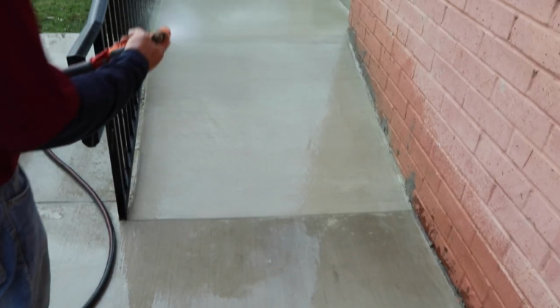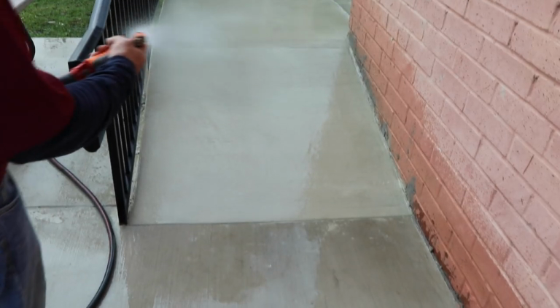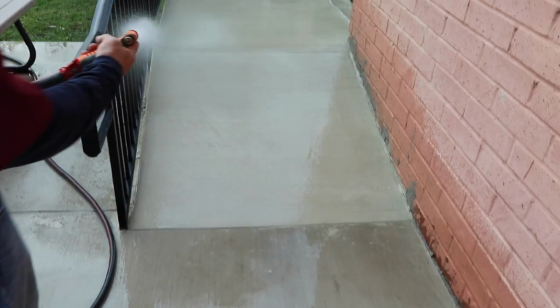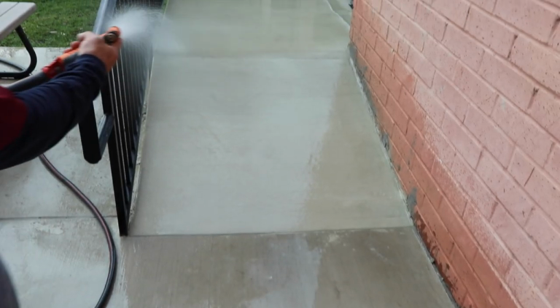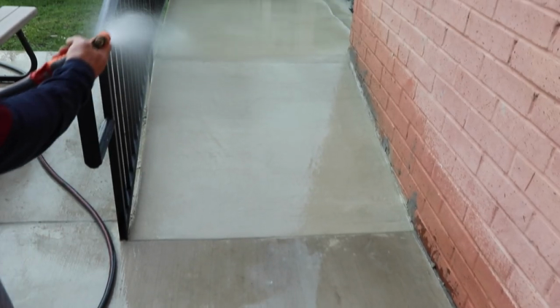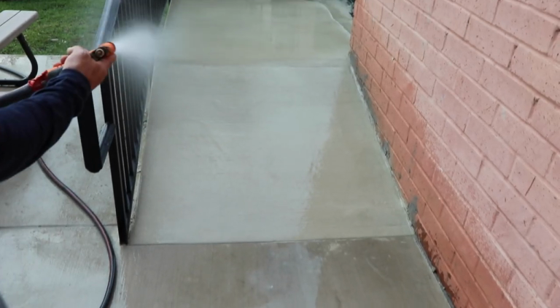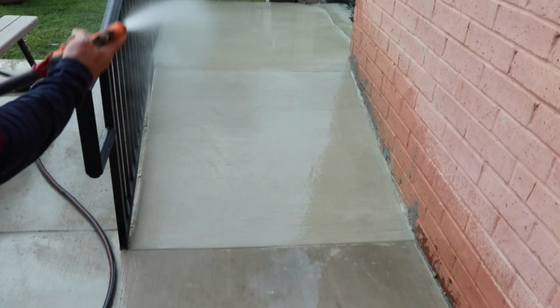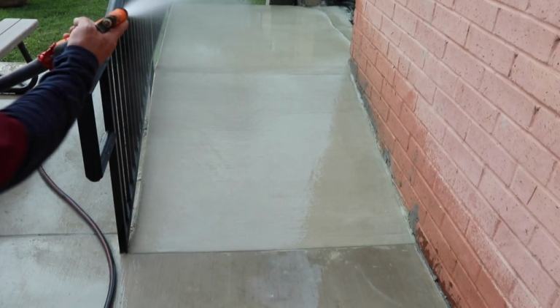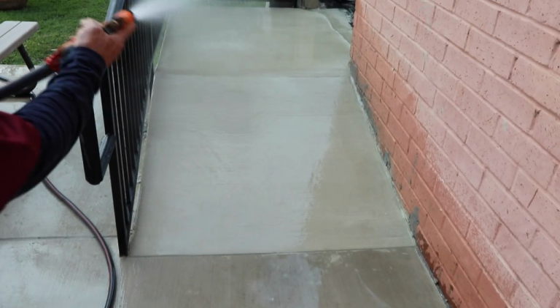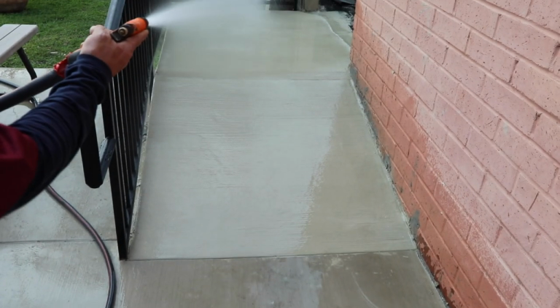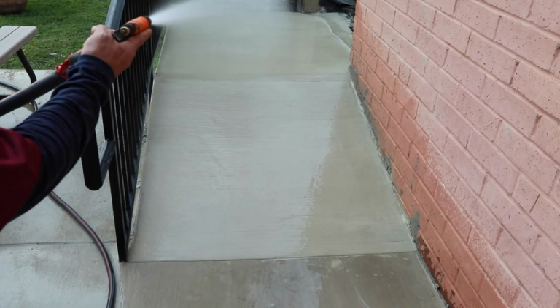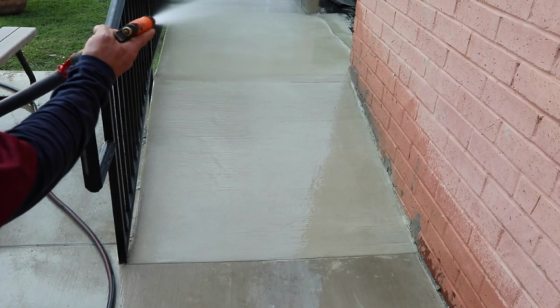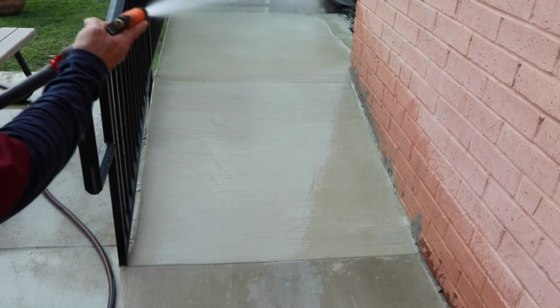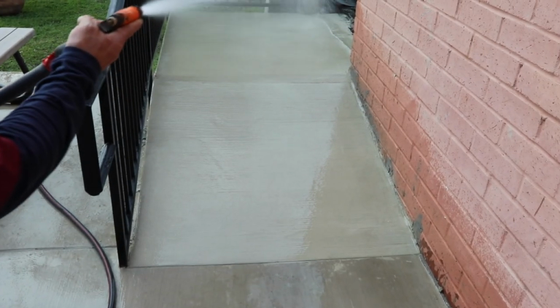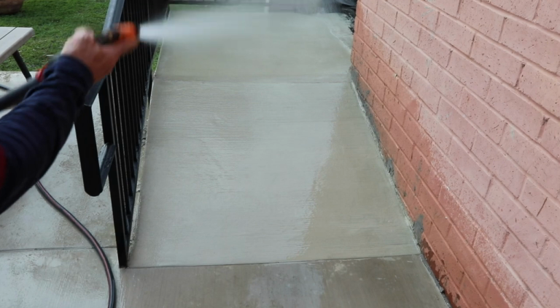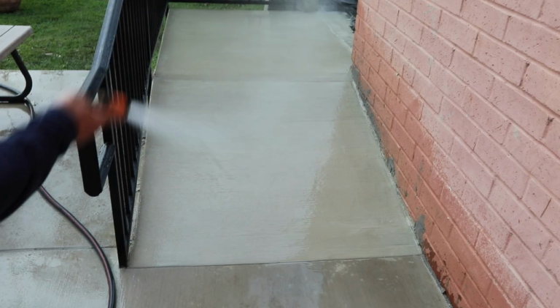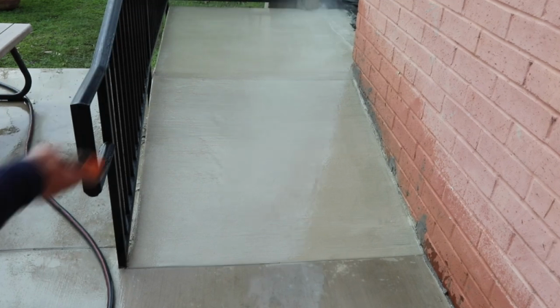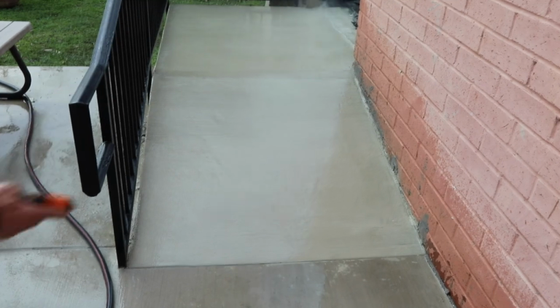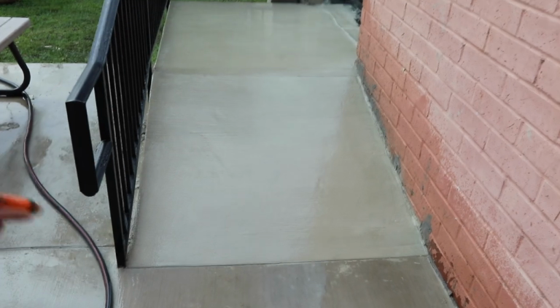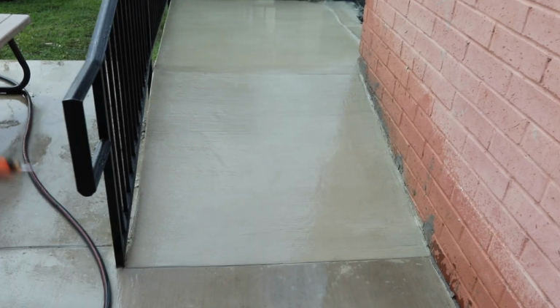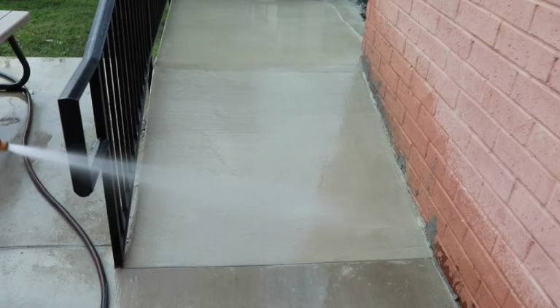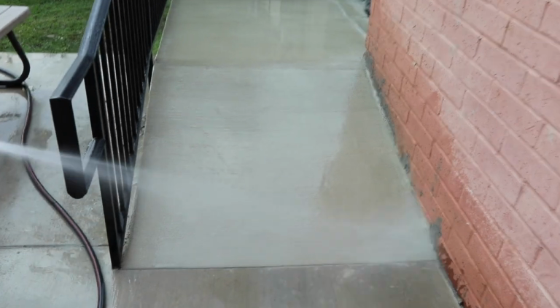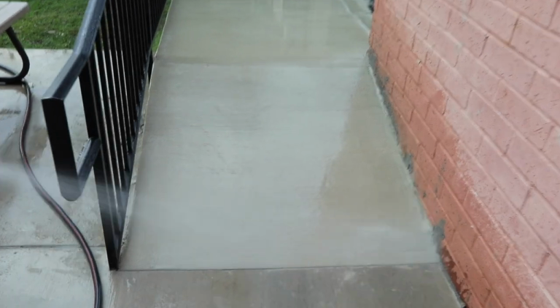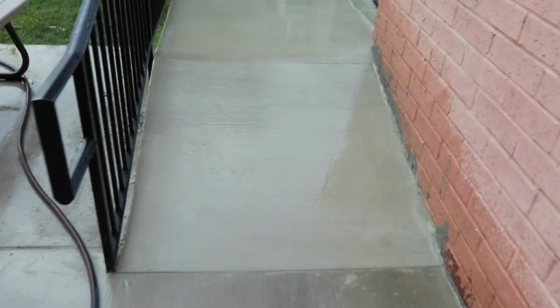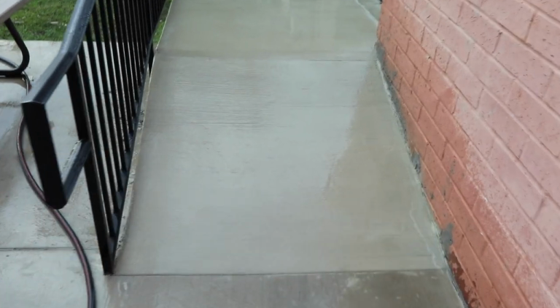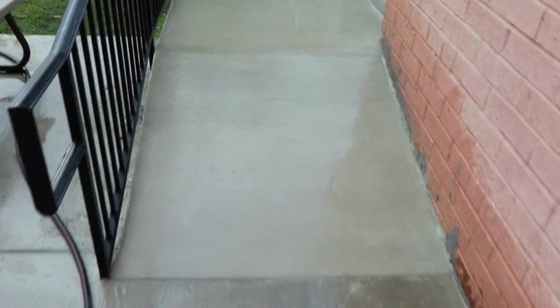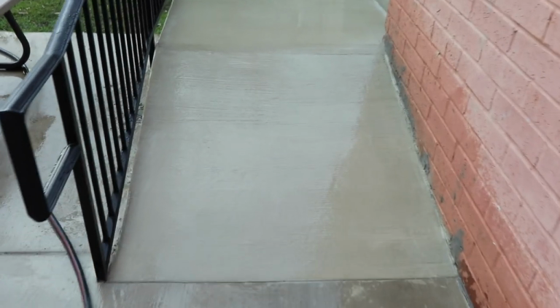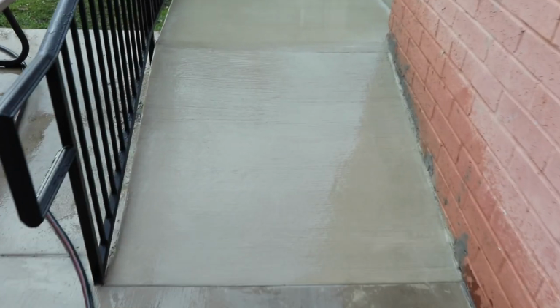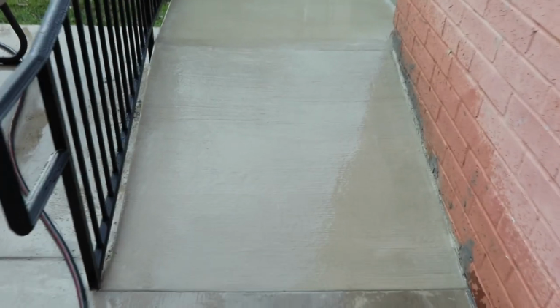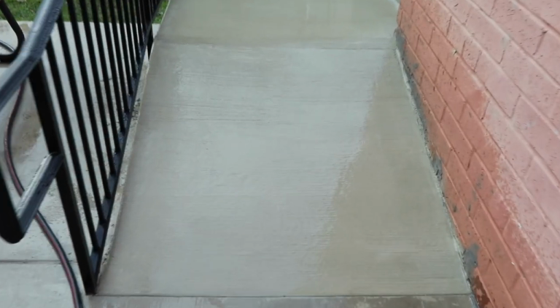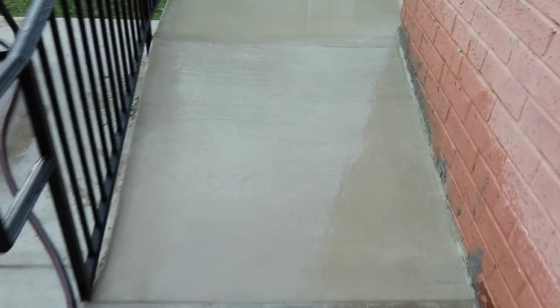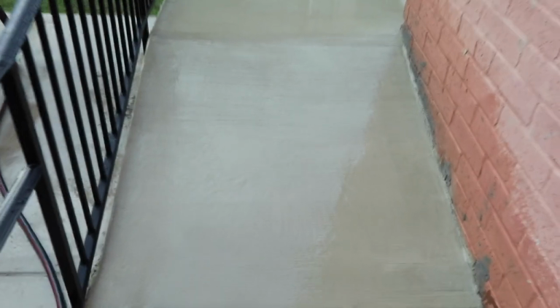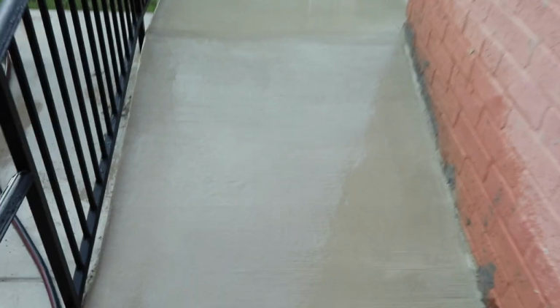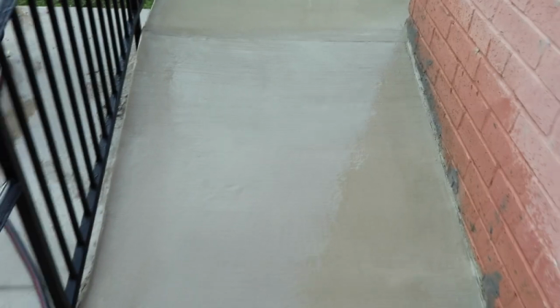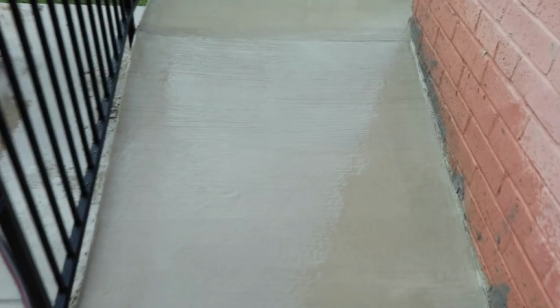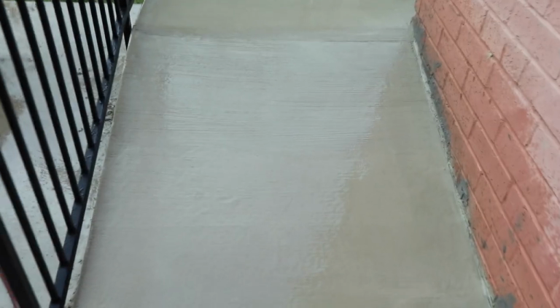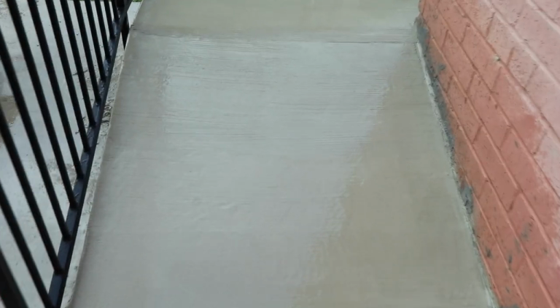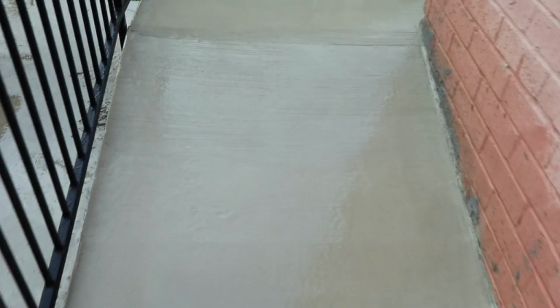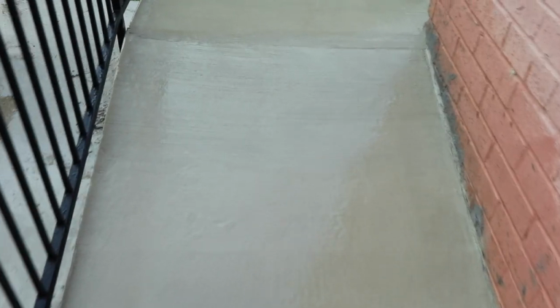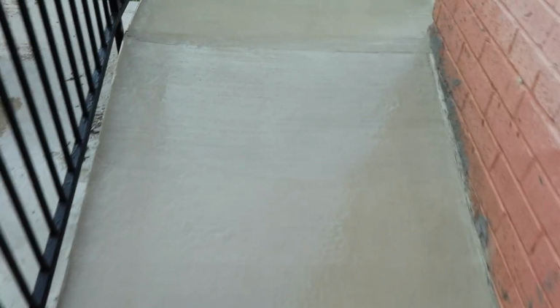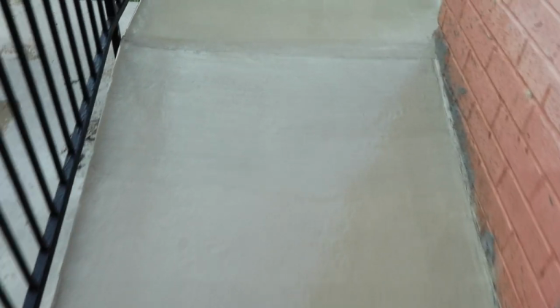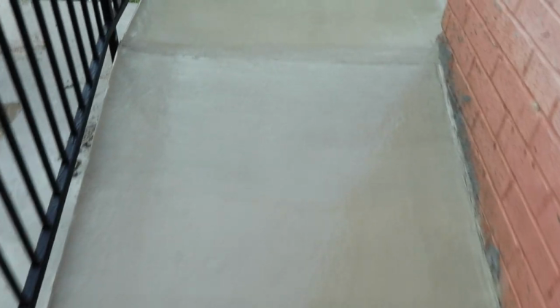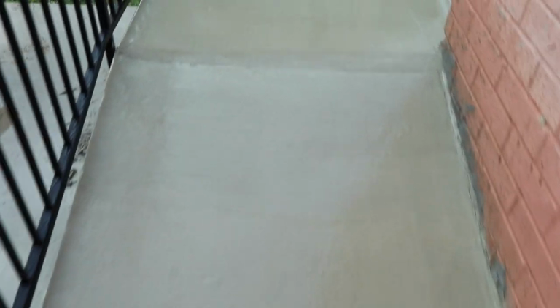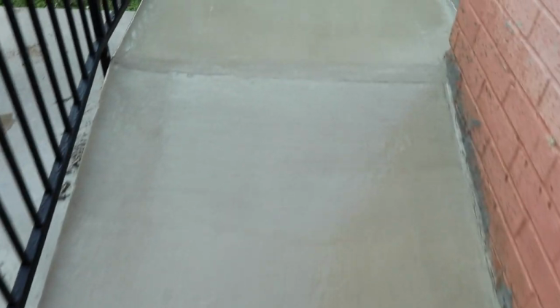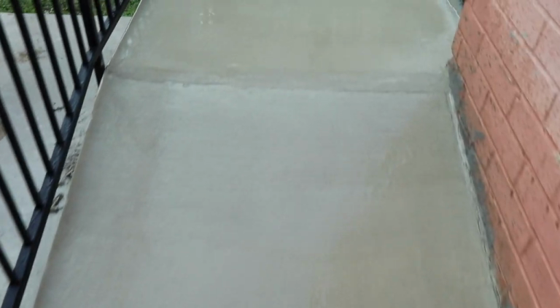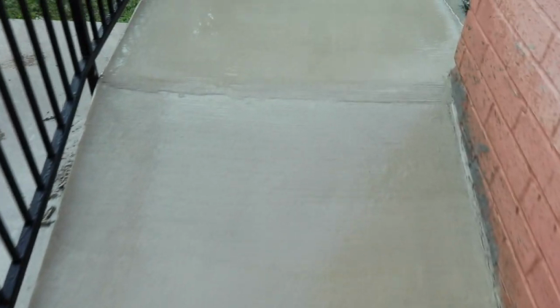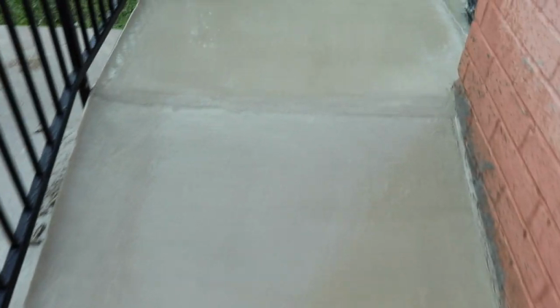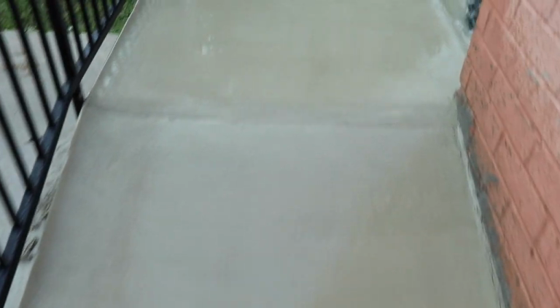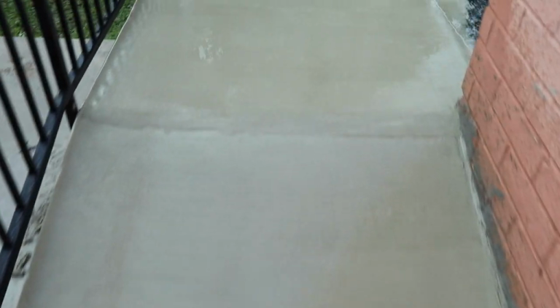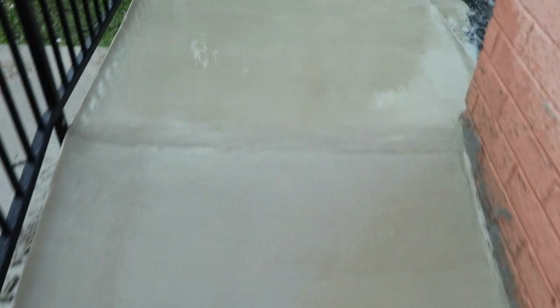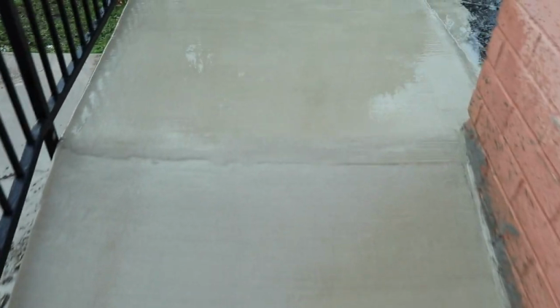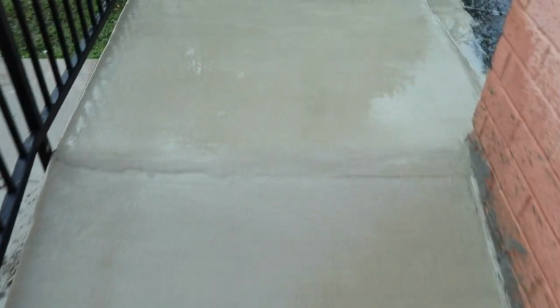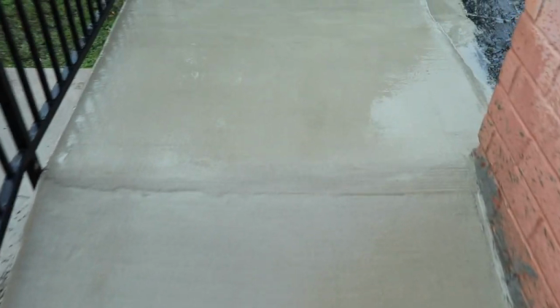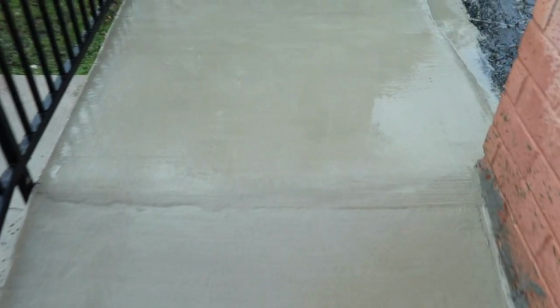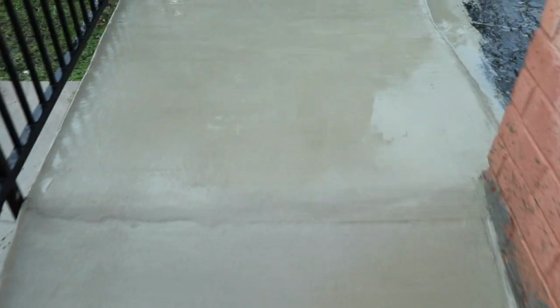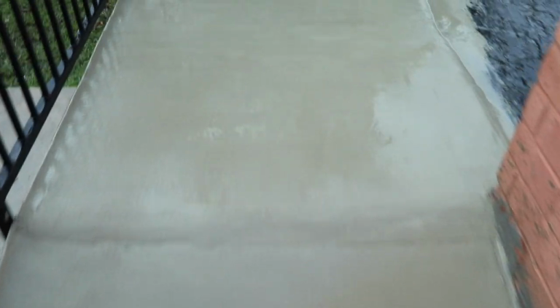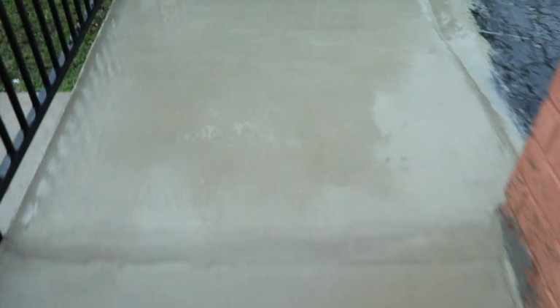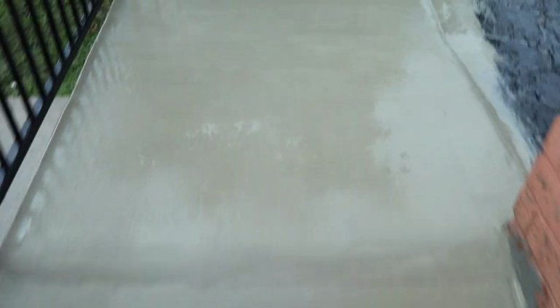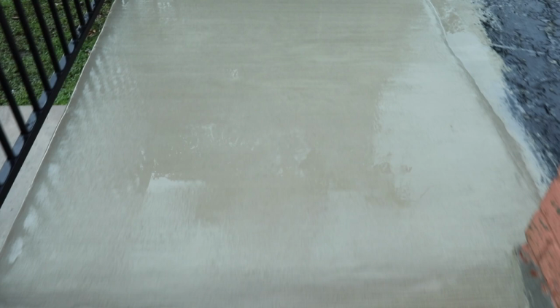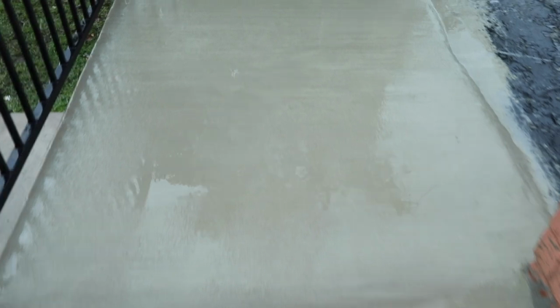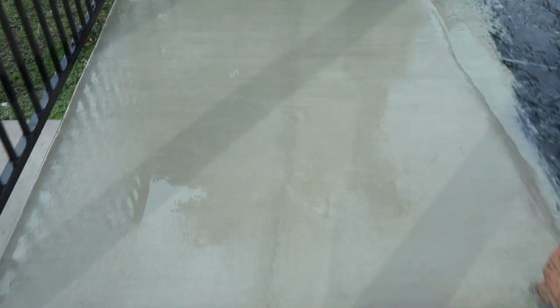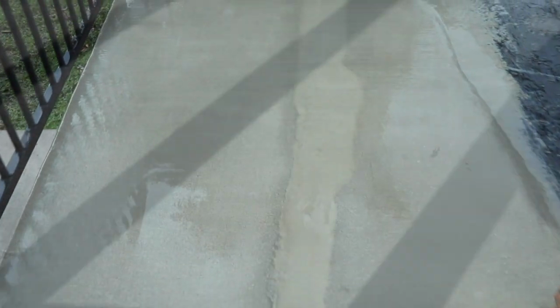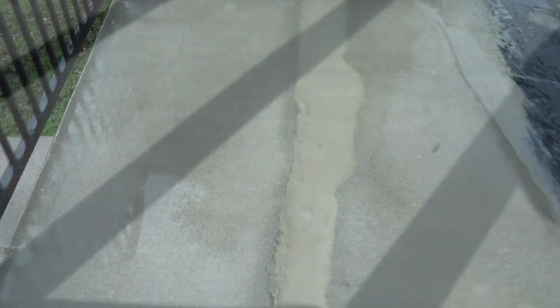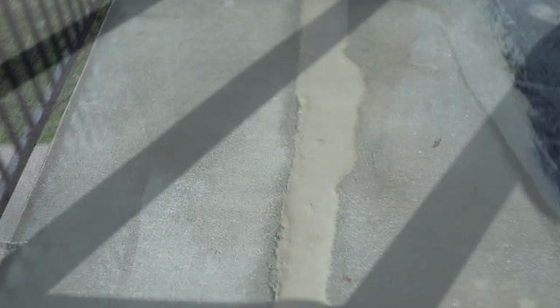Begin water curing as soon as the surface starts to lose its moist sheen. Keep exposed surfaces wet for a minimum of one hour.